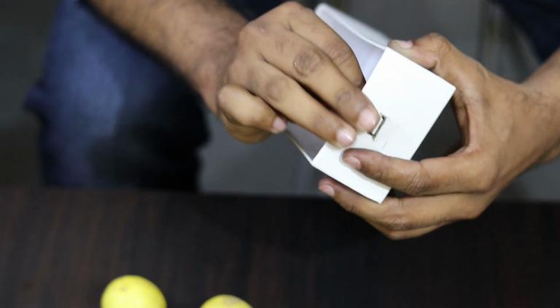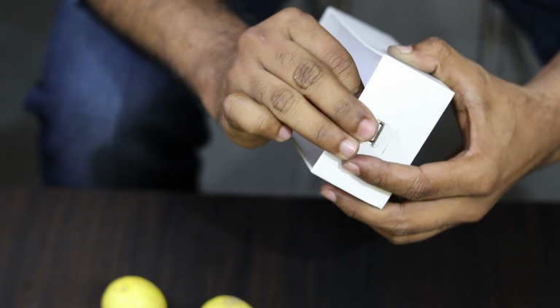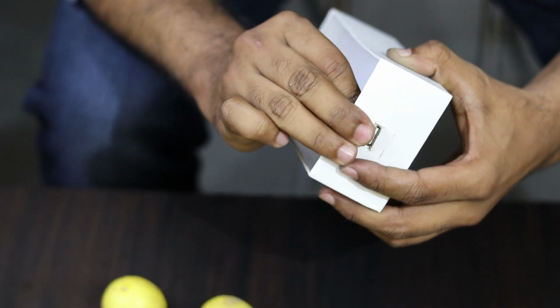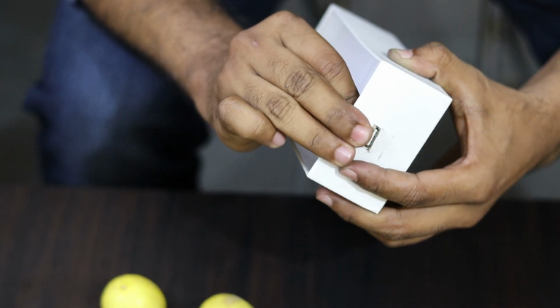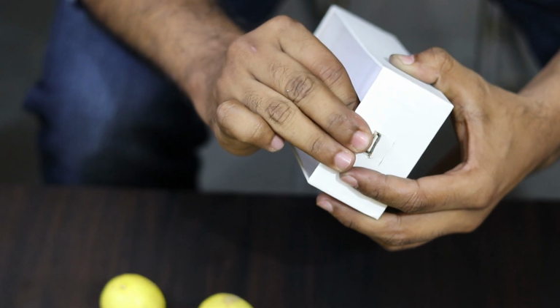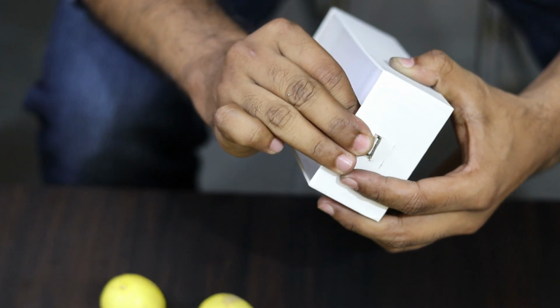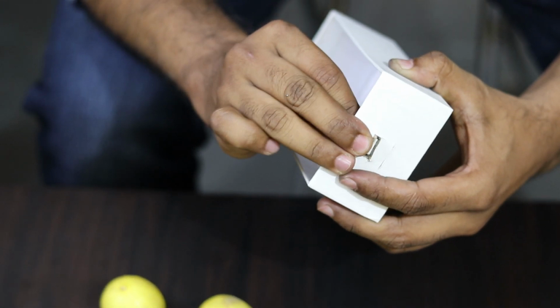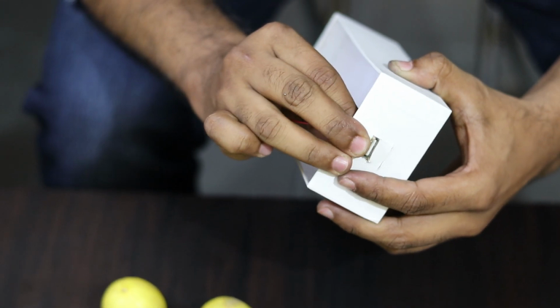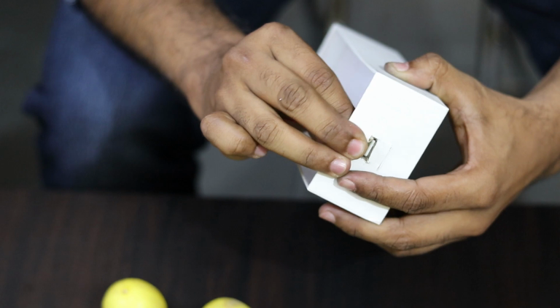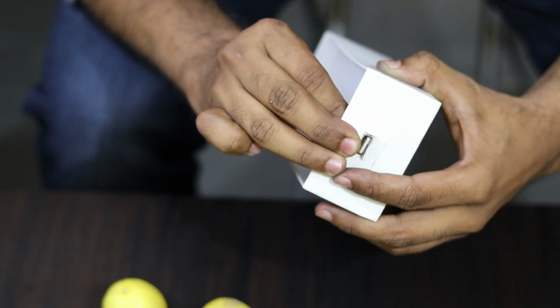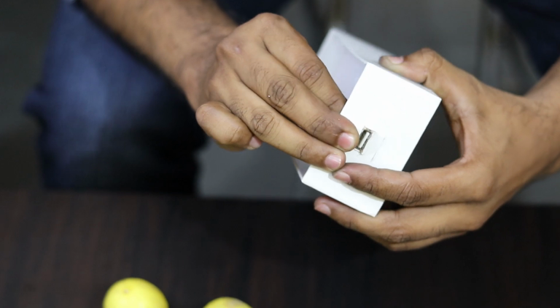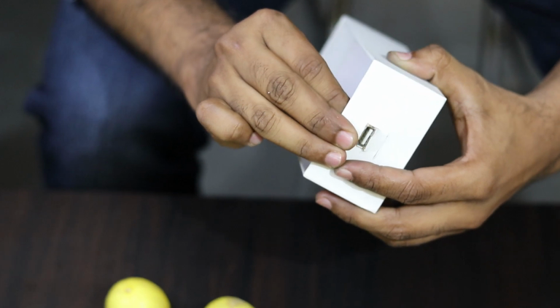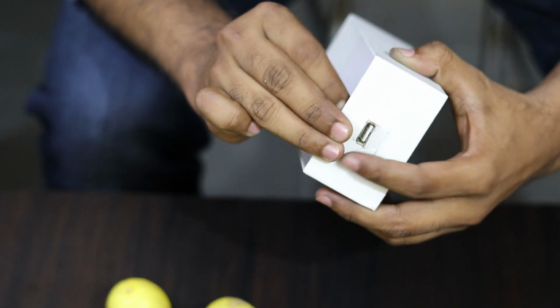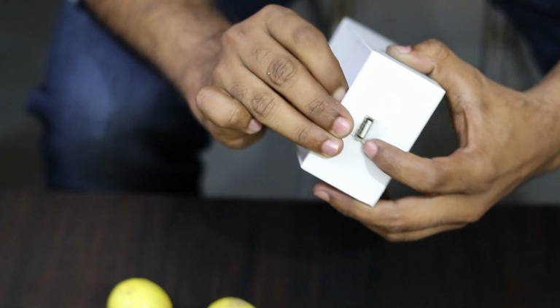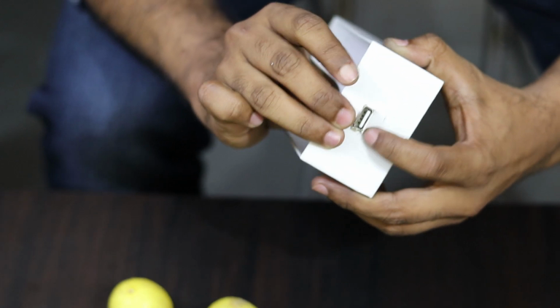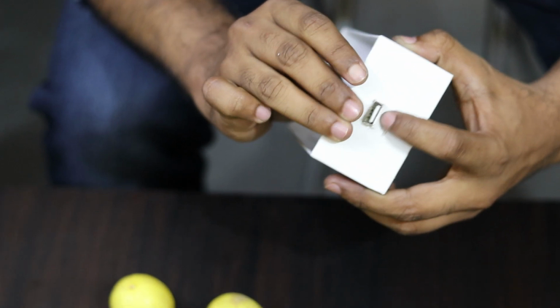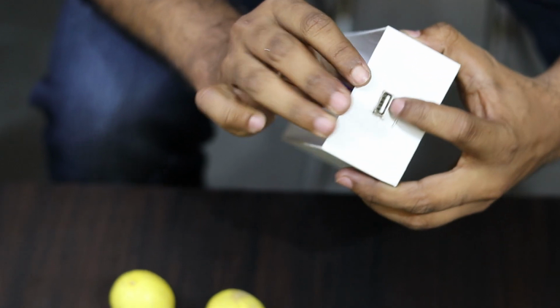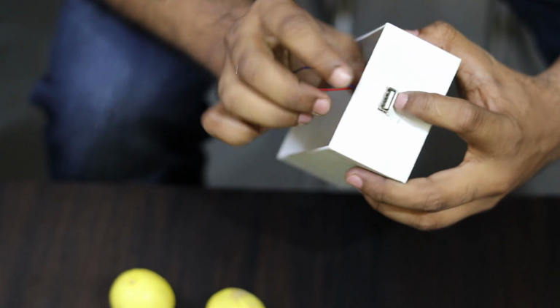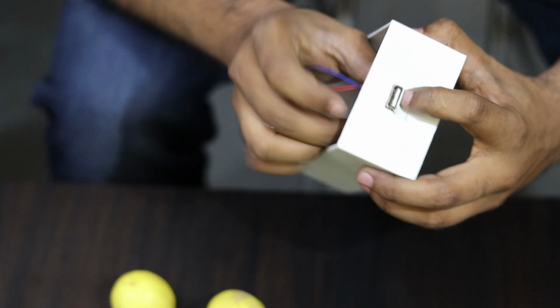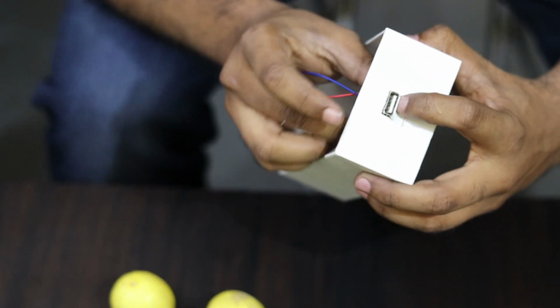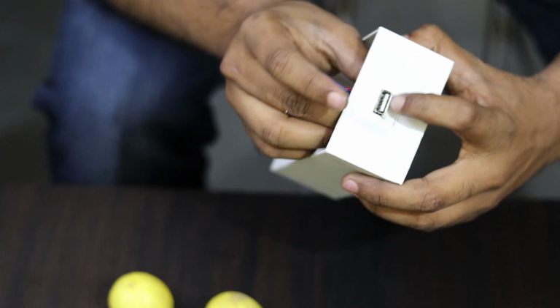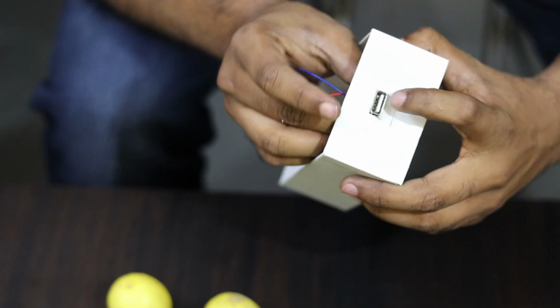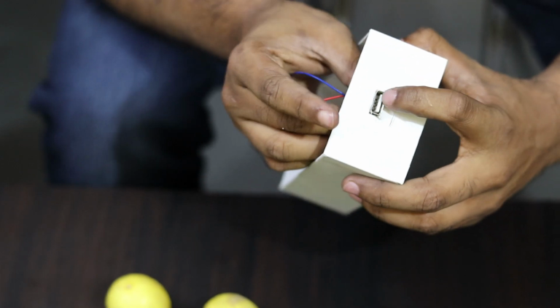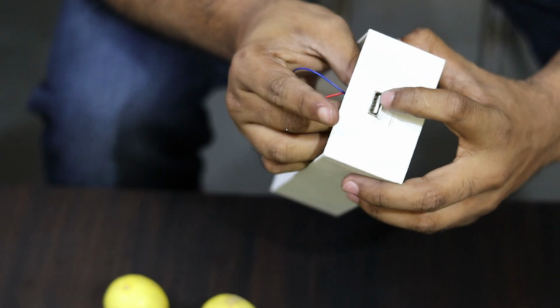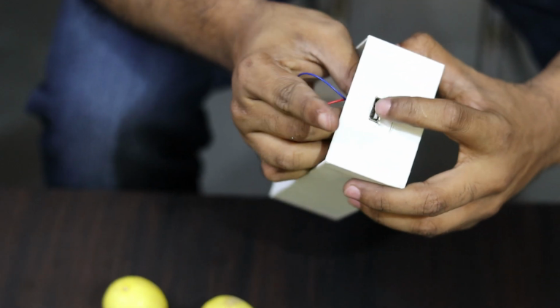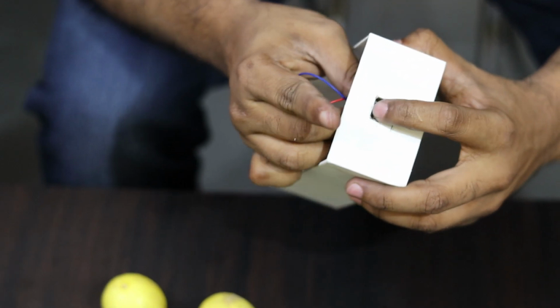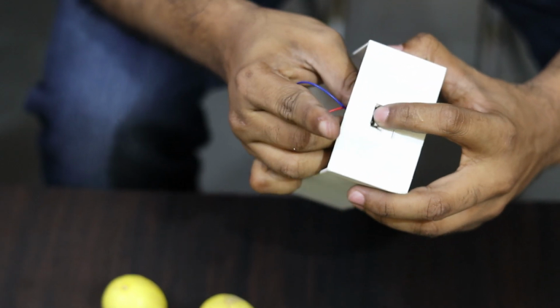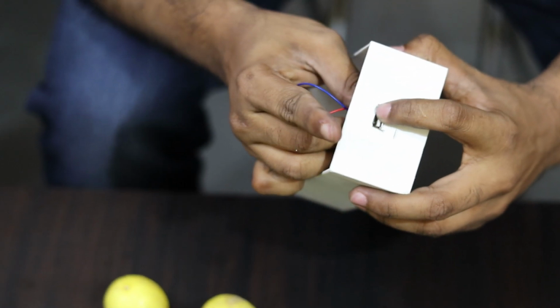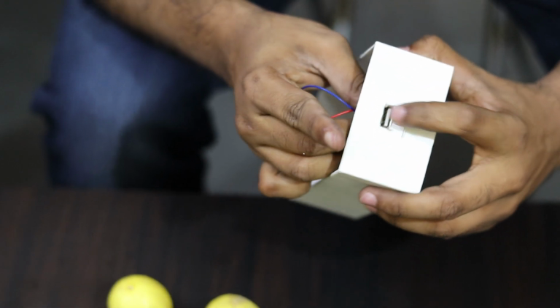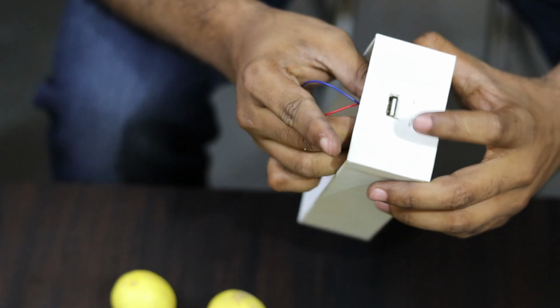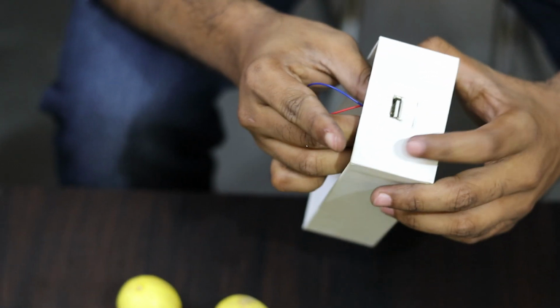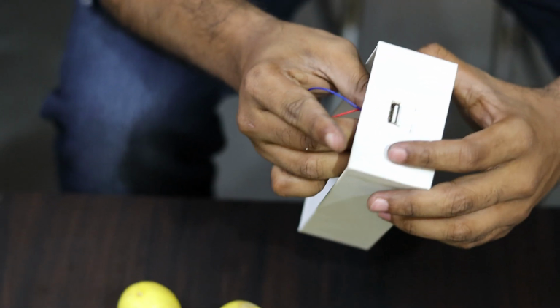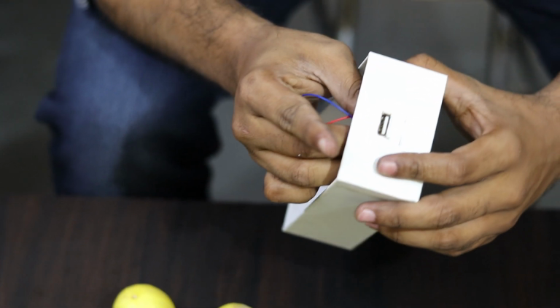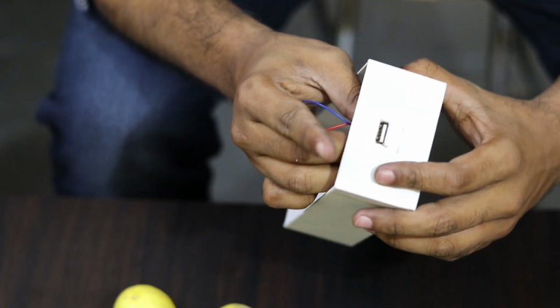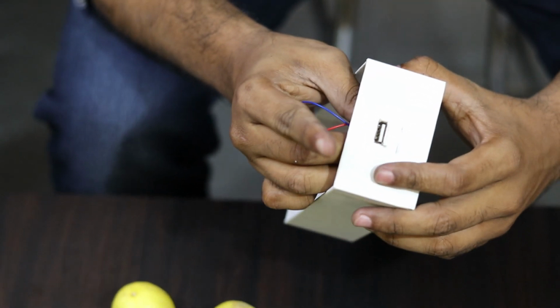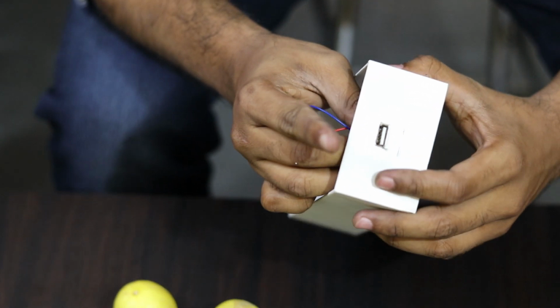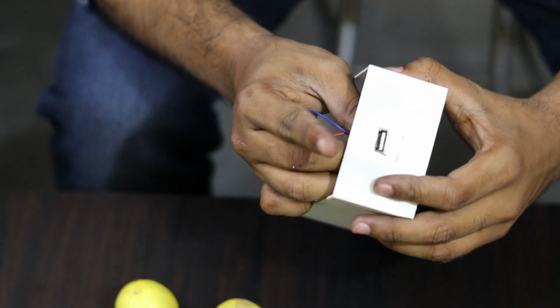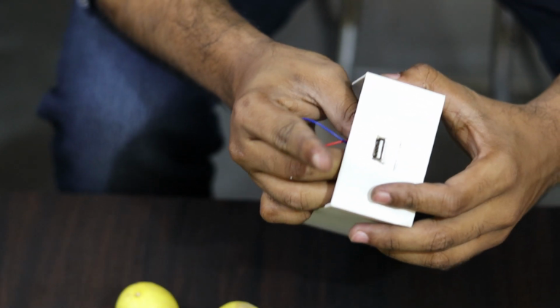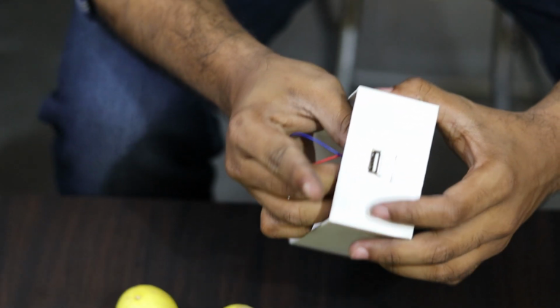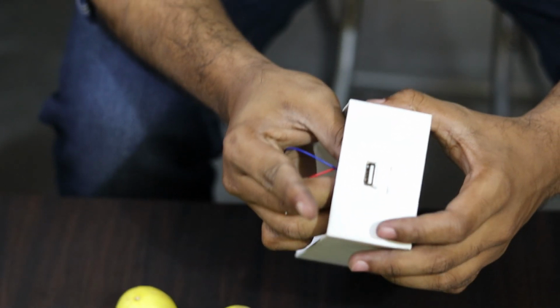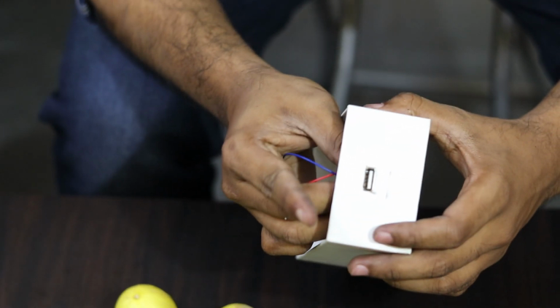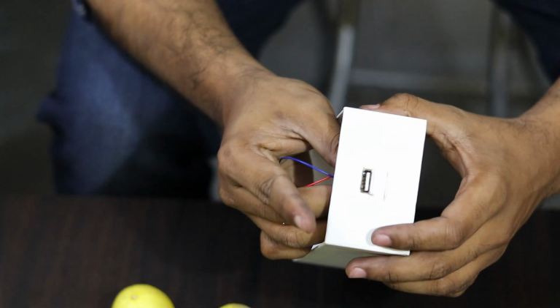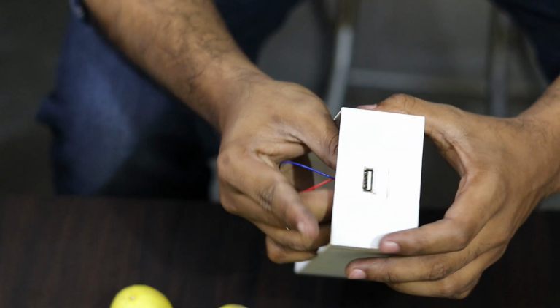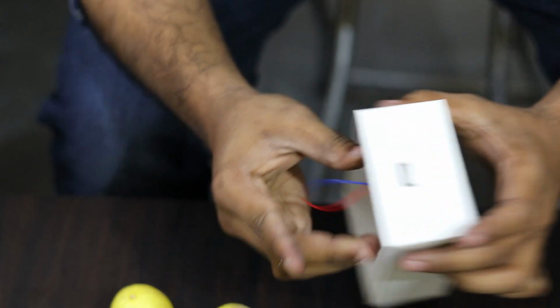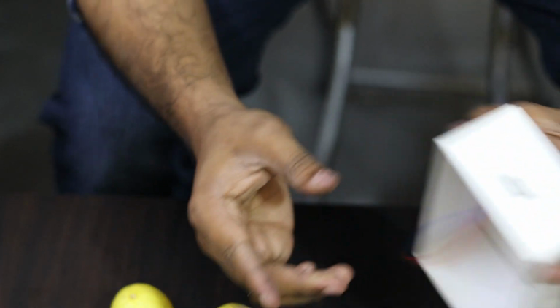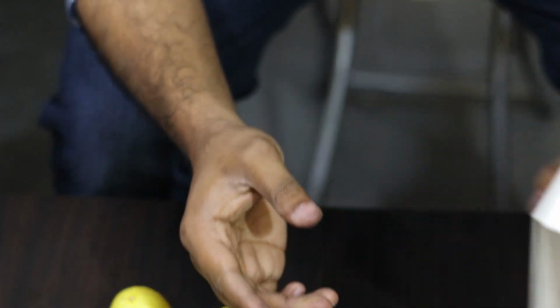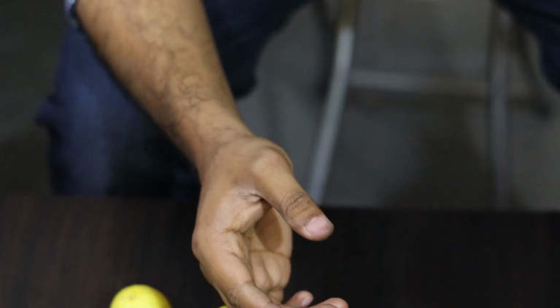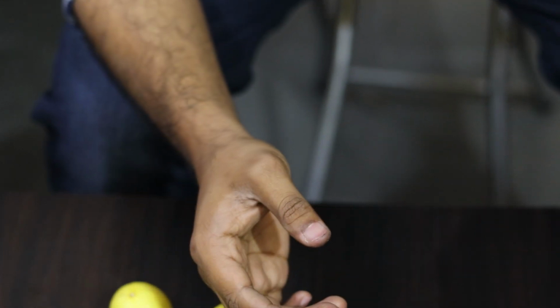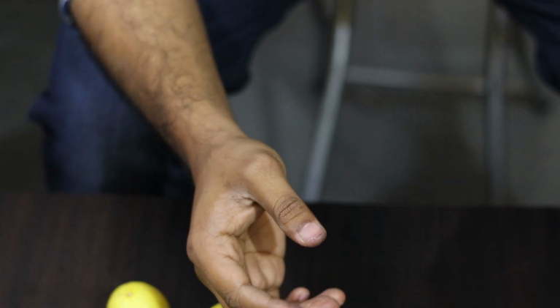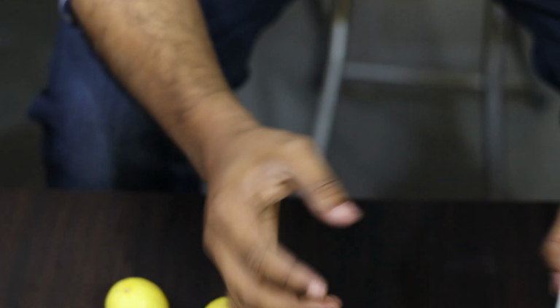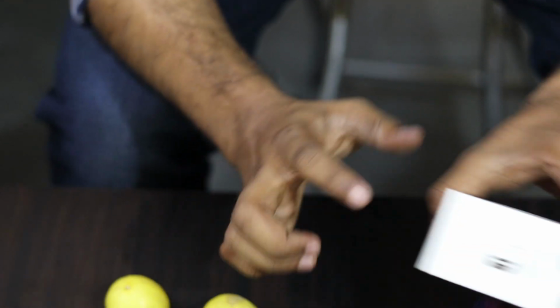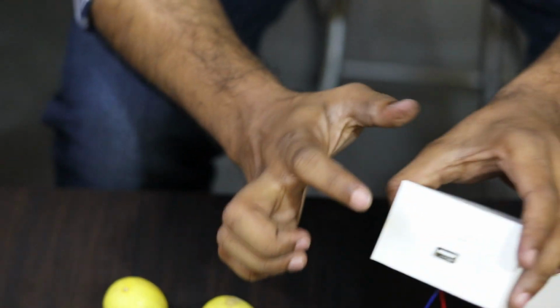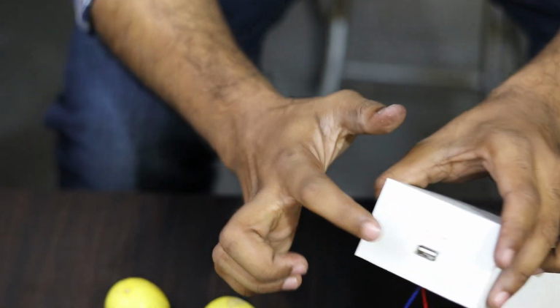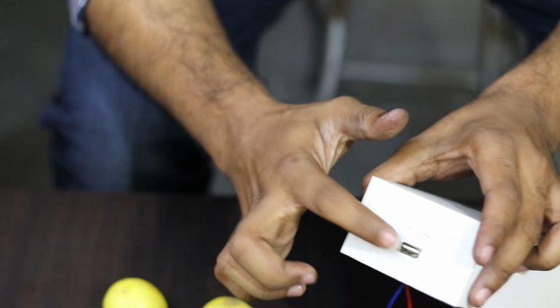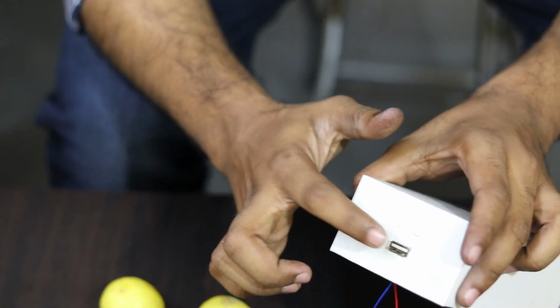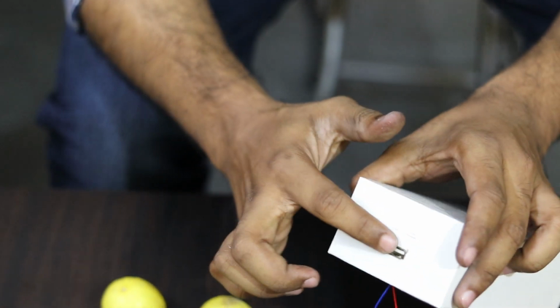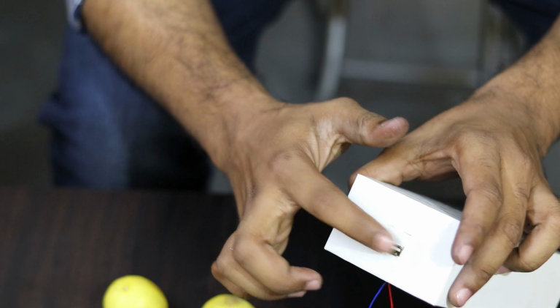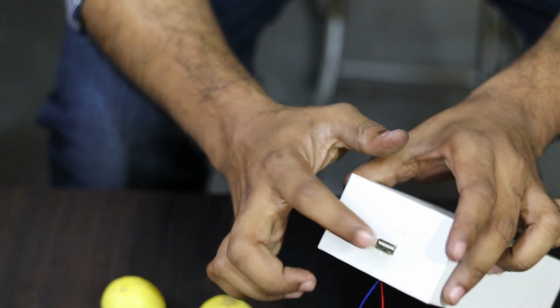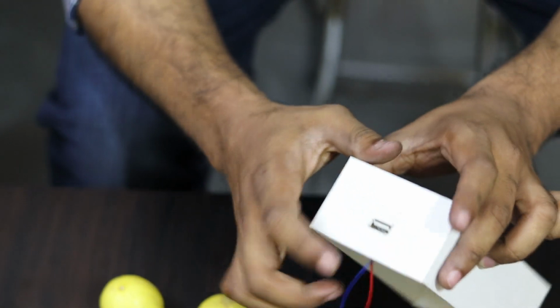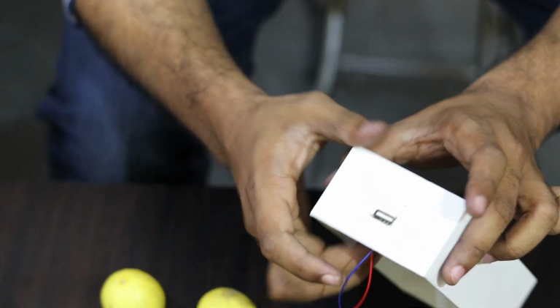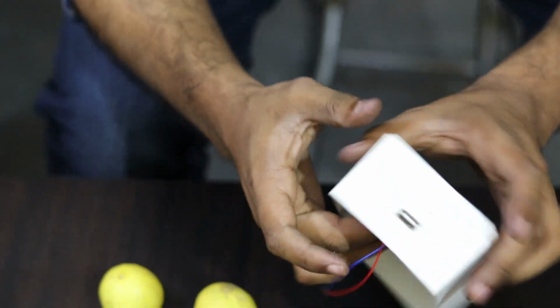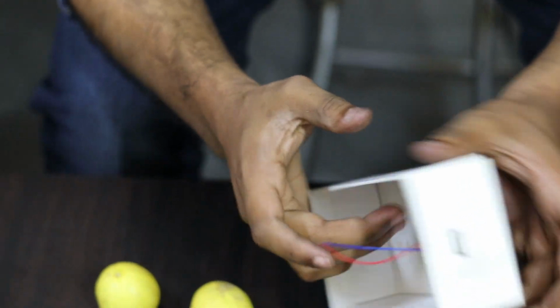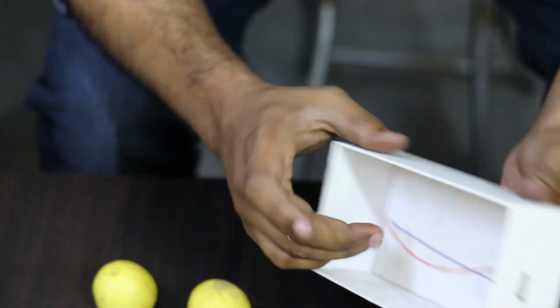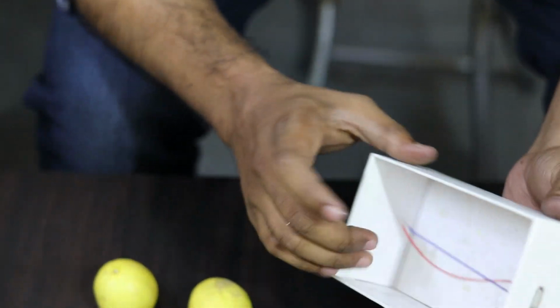These are mini projects, but there is a project for college. Because you can submit your project at this point.